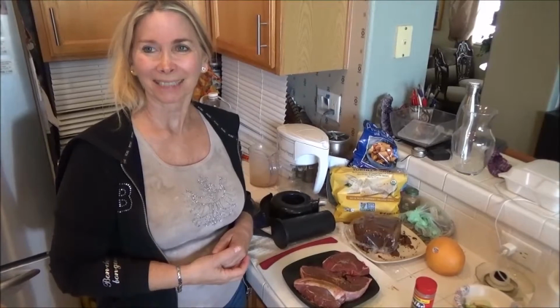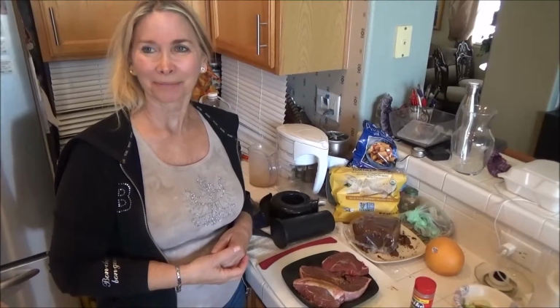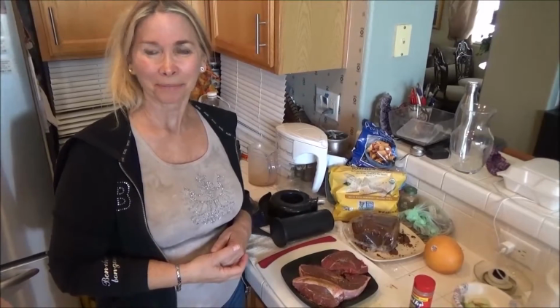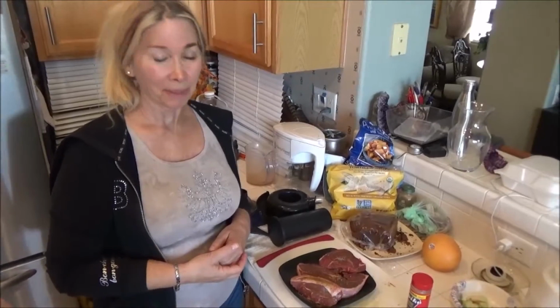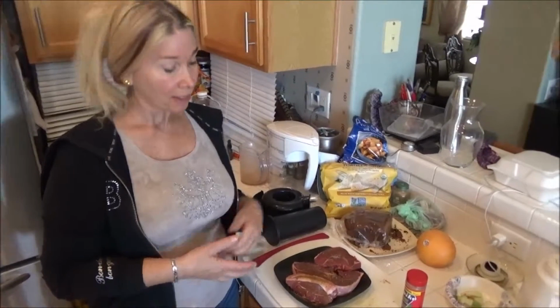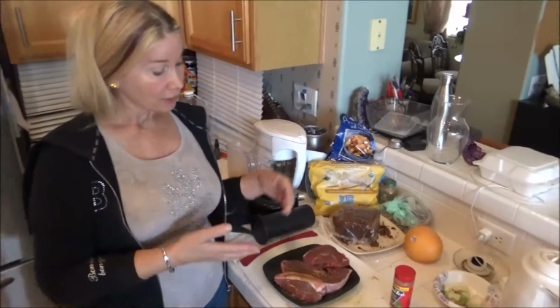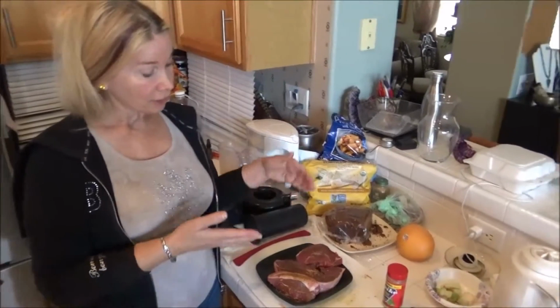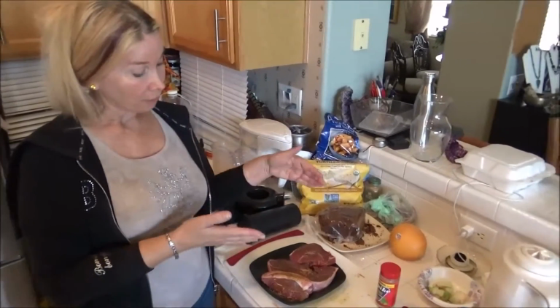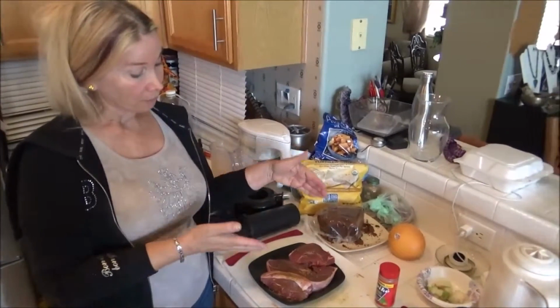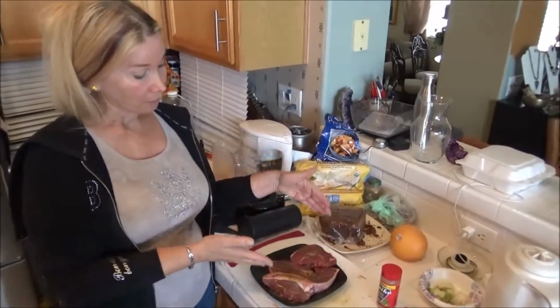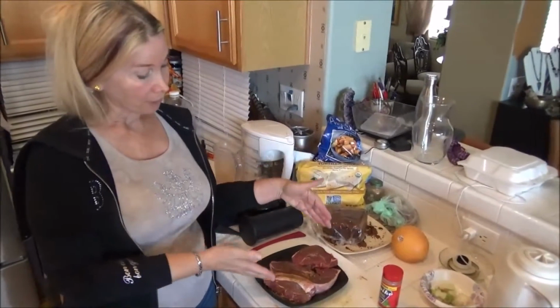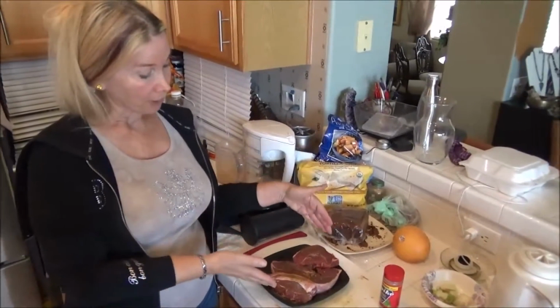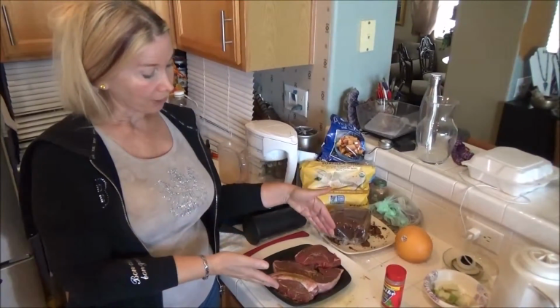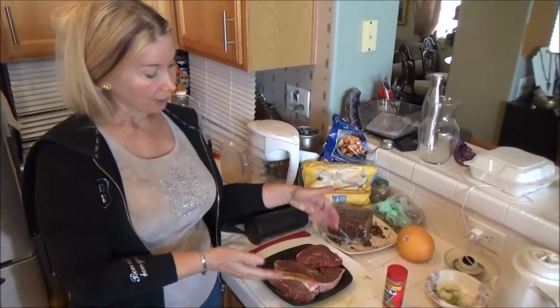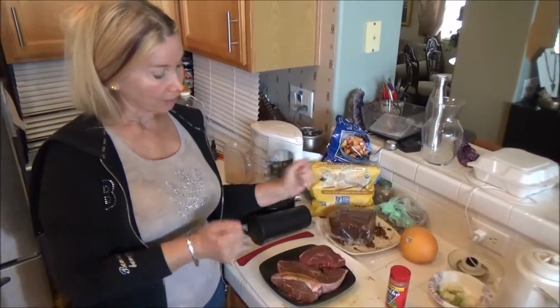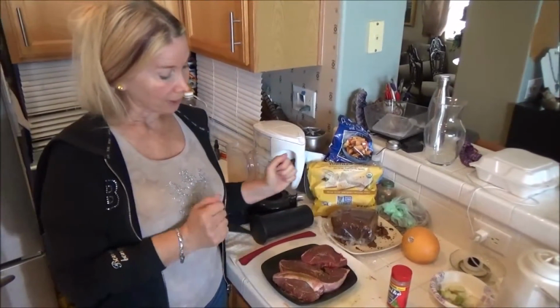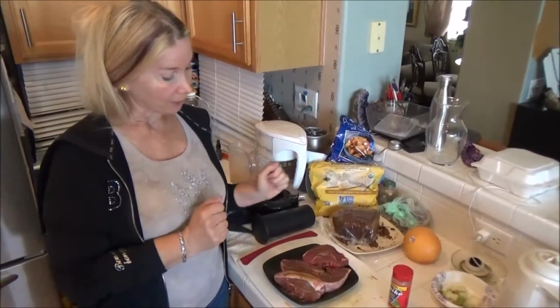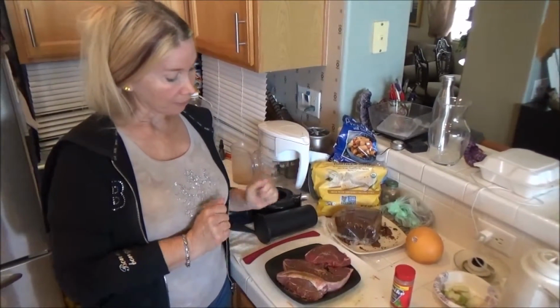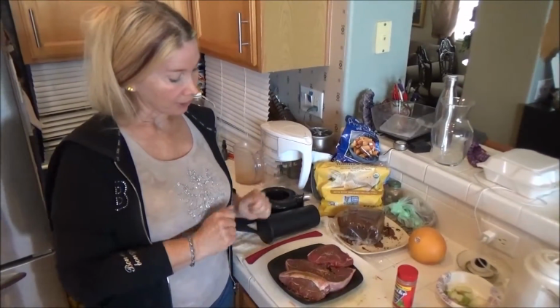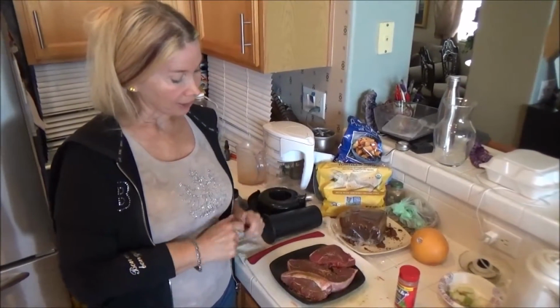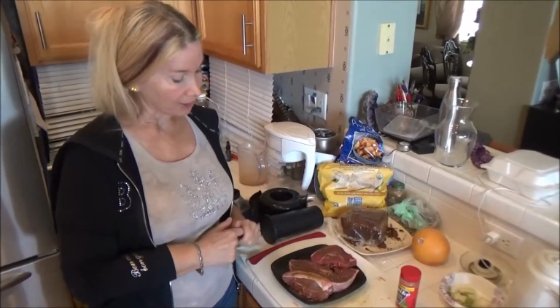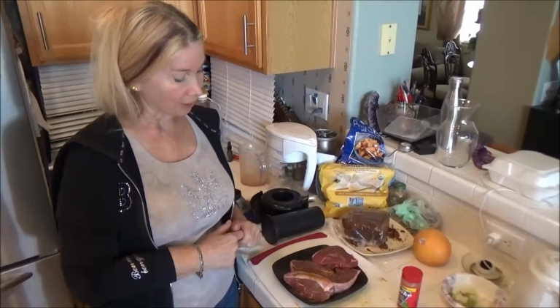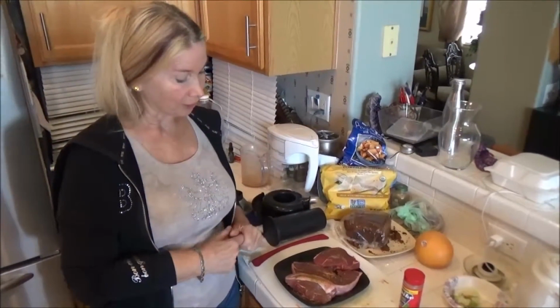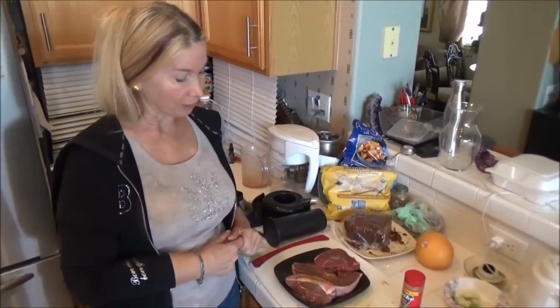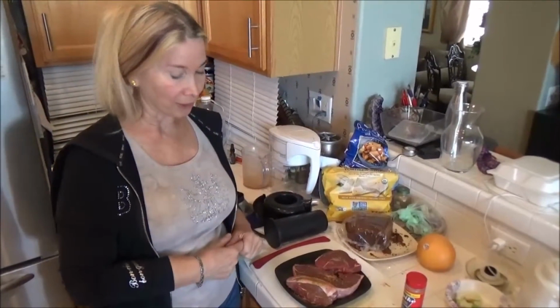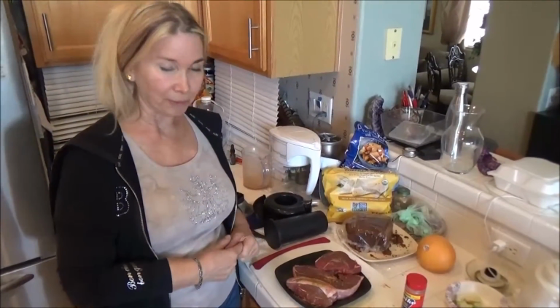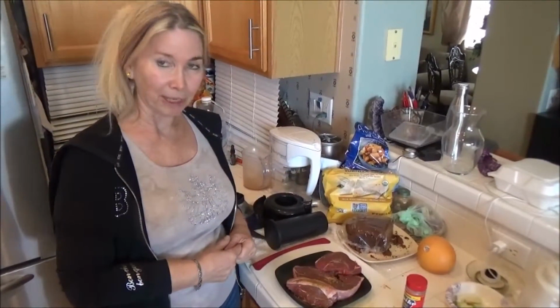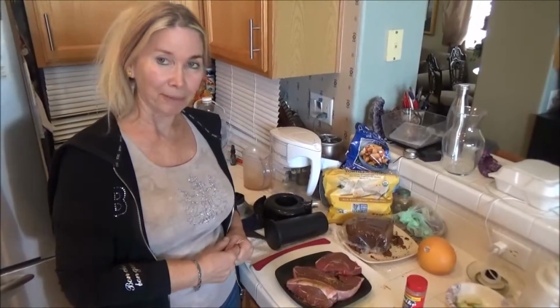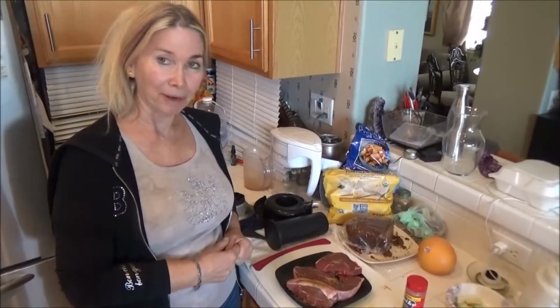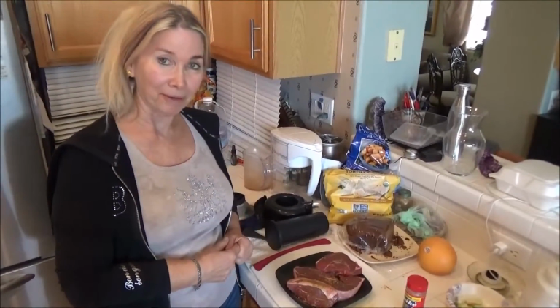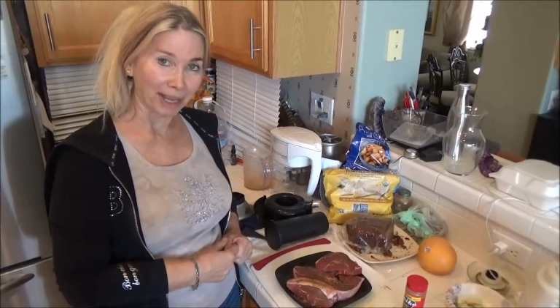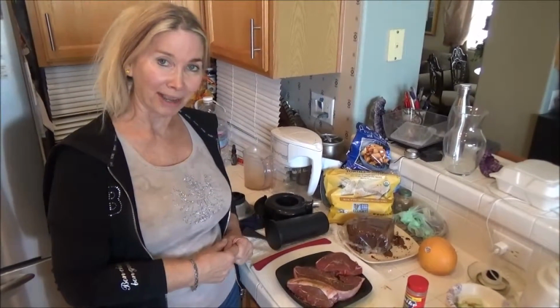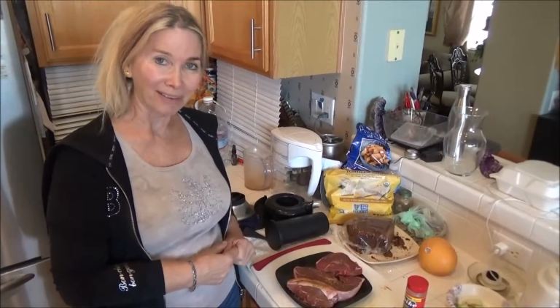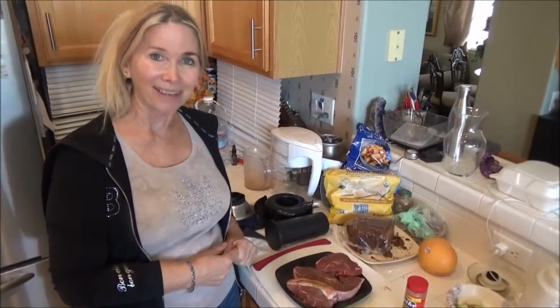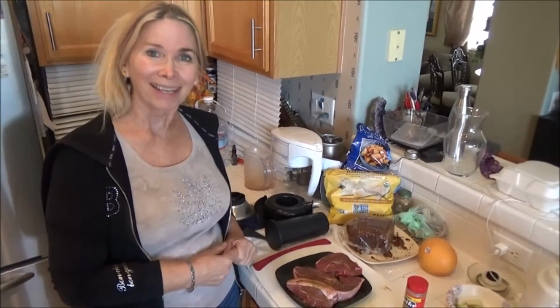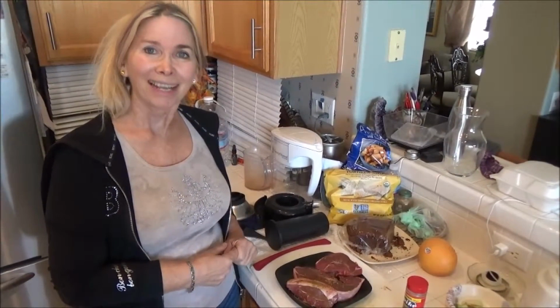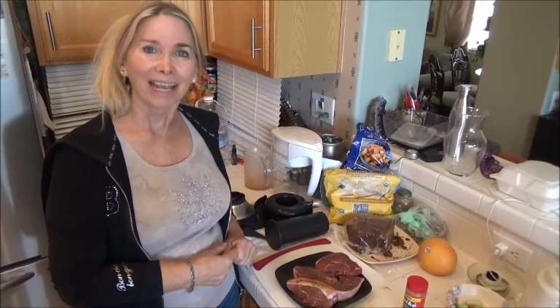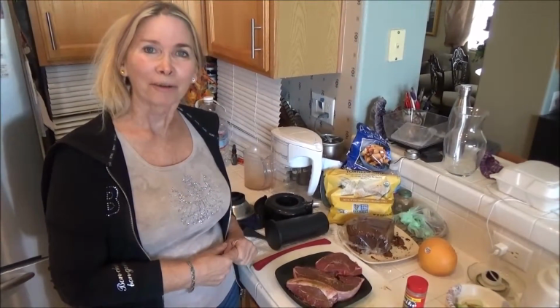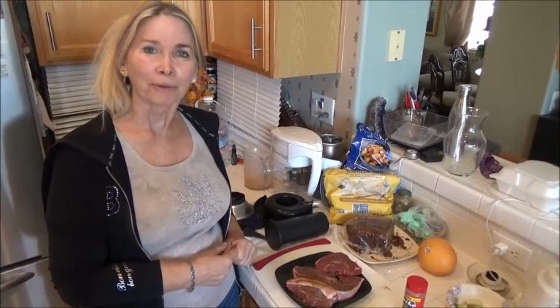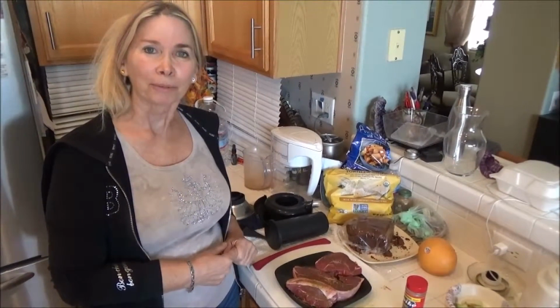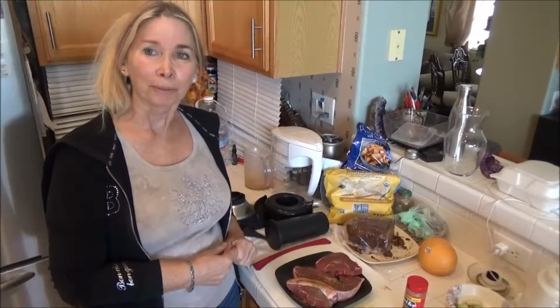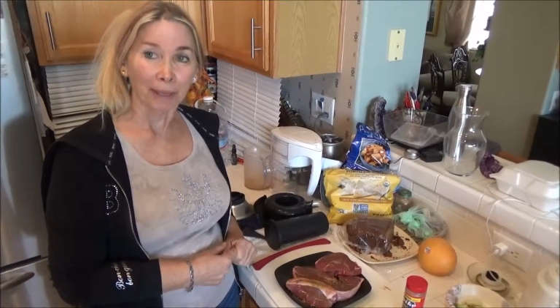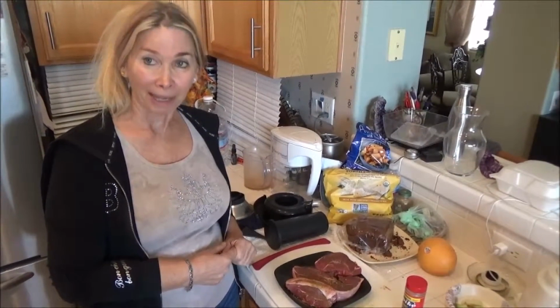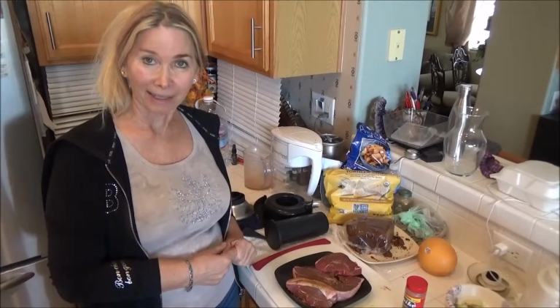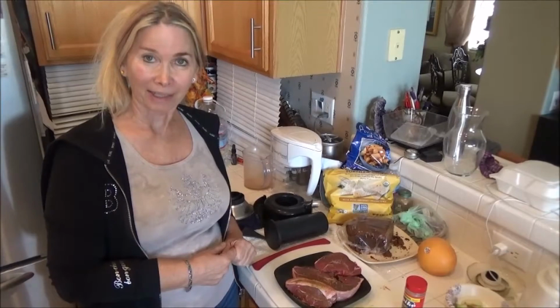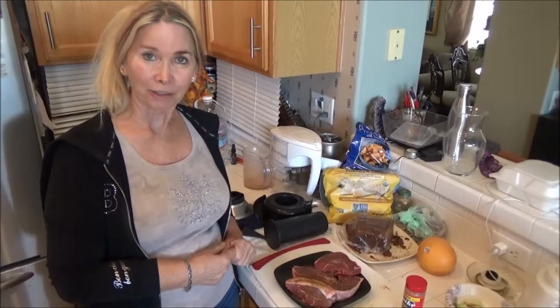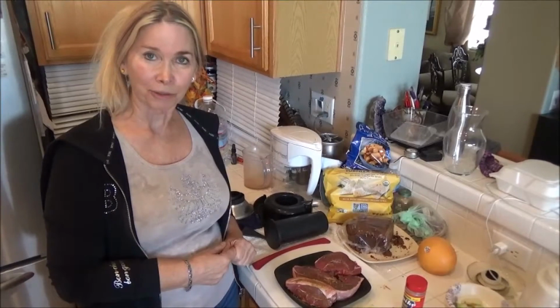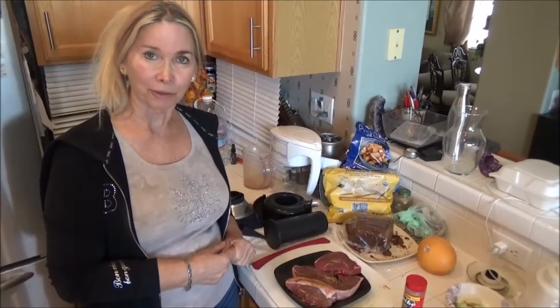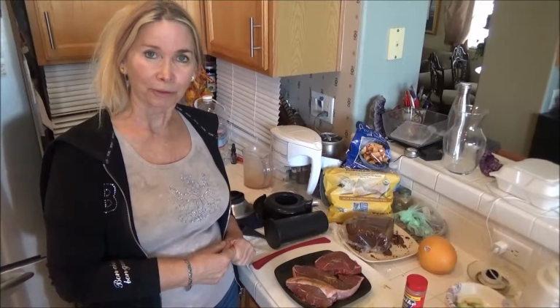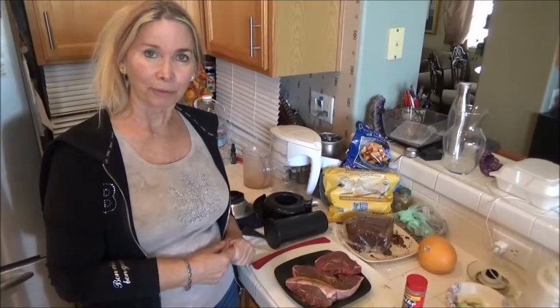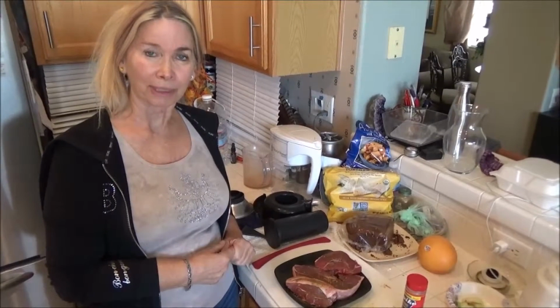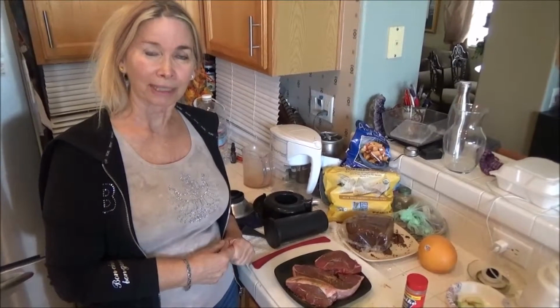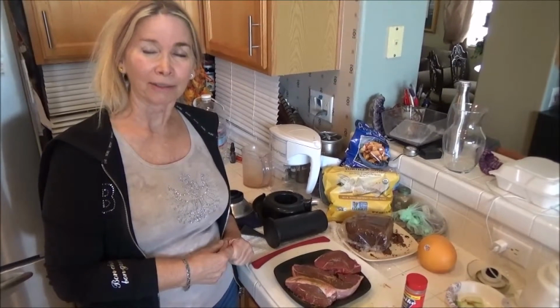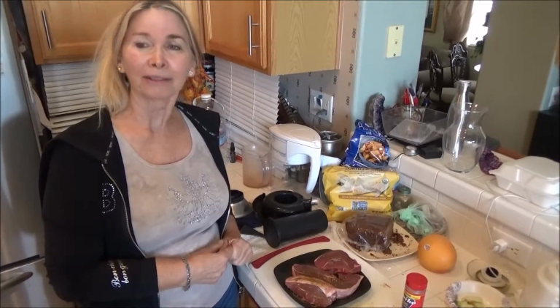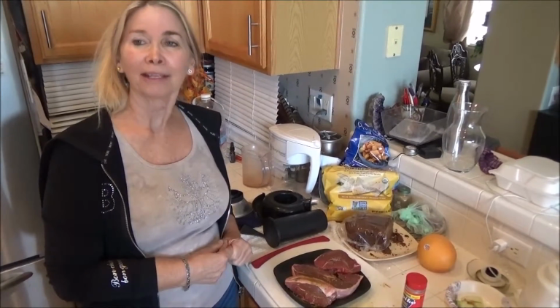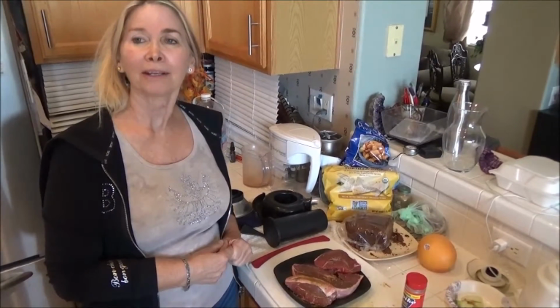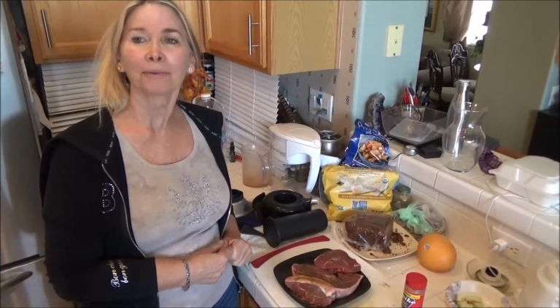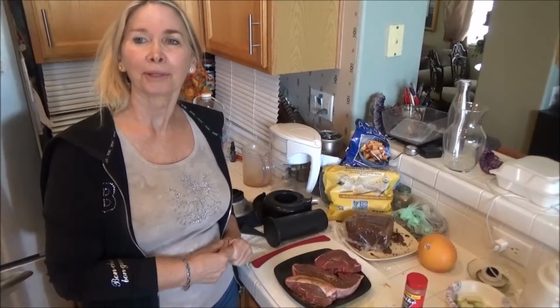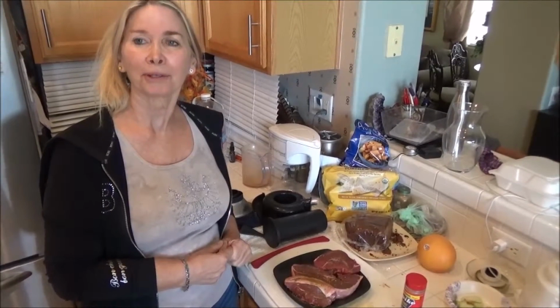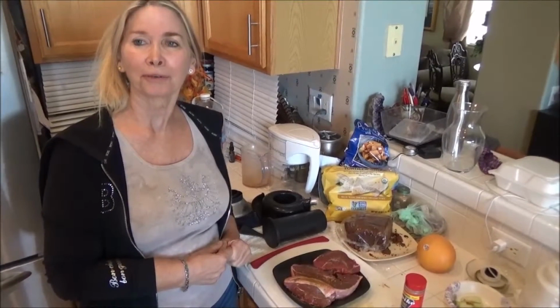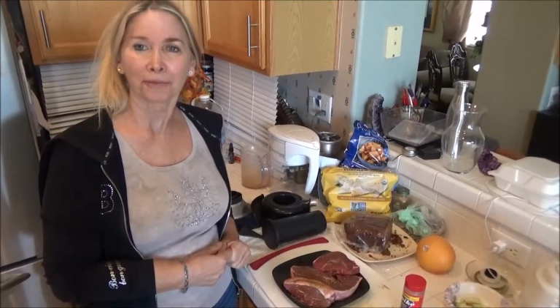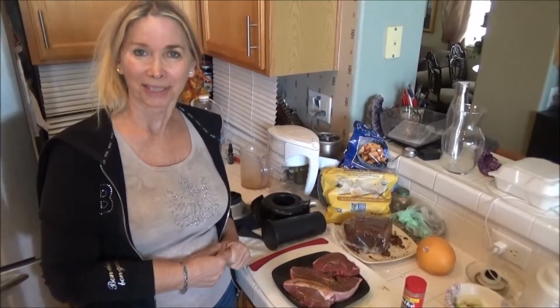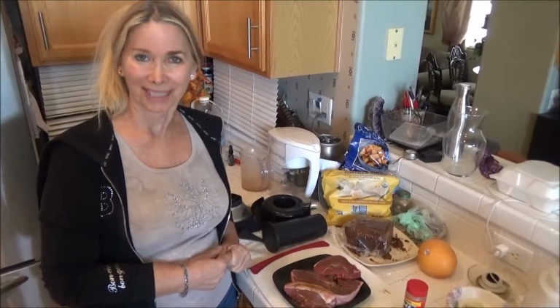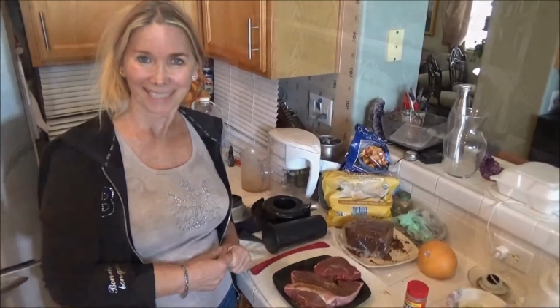So we are going to be putting this on the grill right about now and we'll be back to show you what they look like when they're finished.